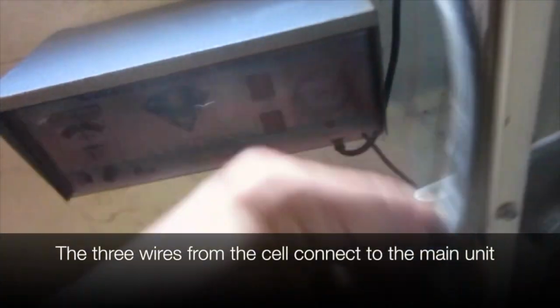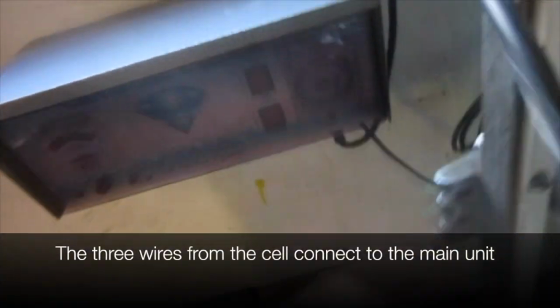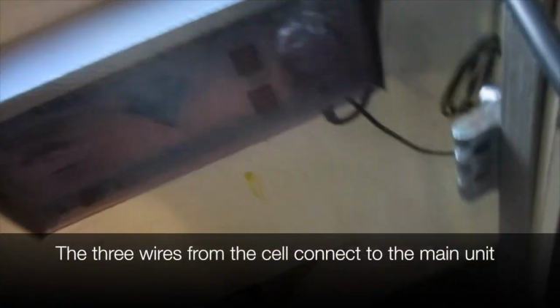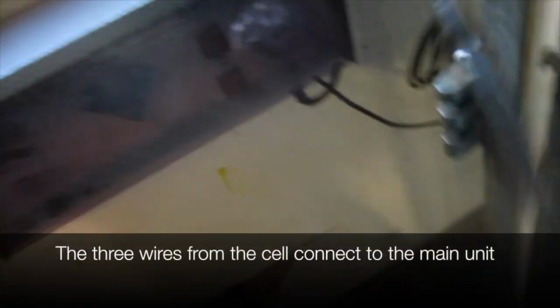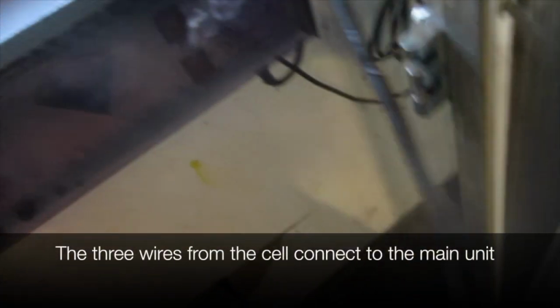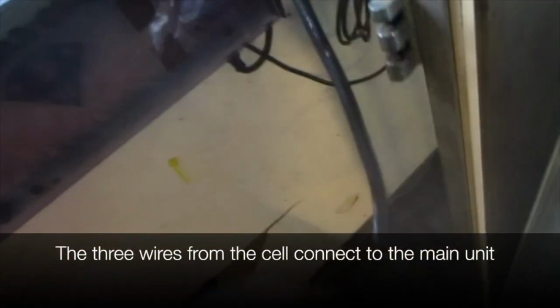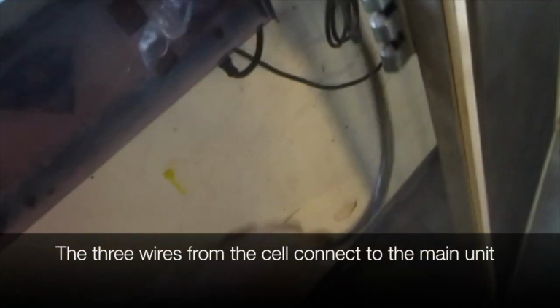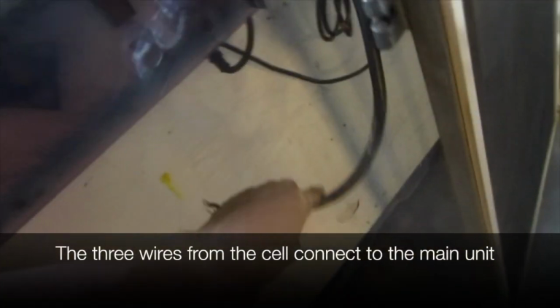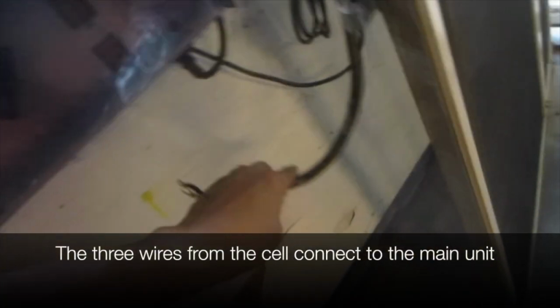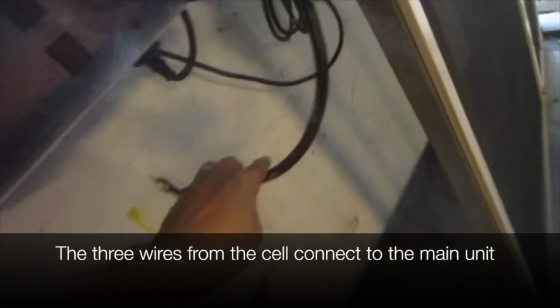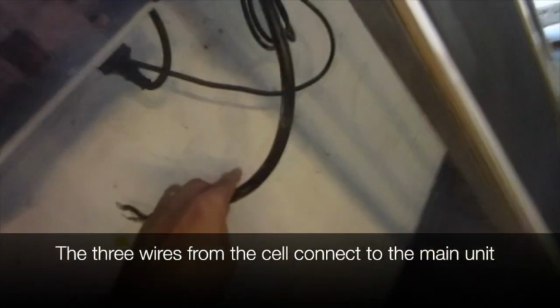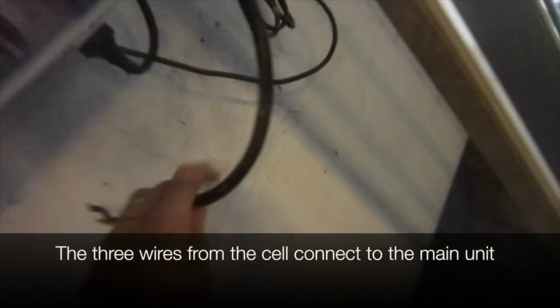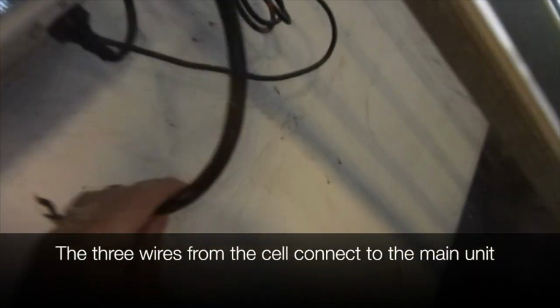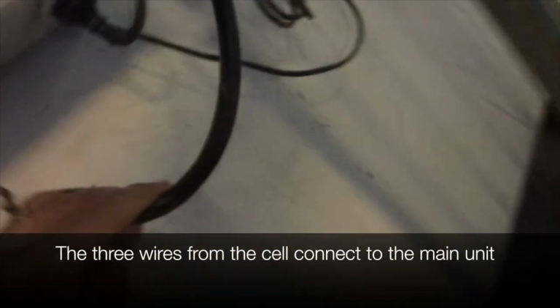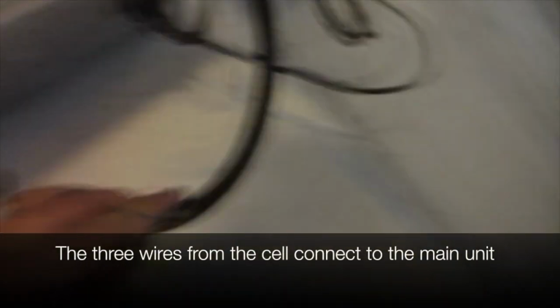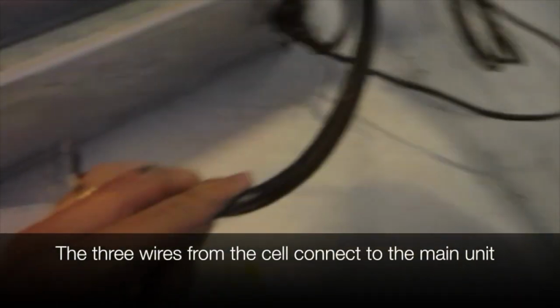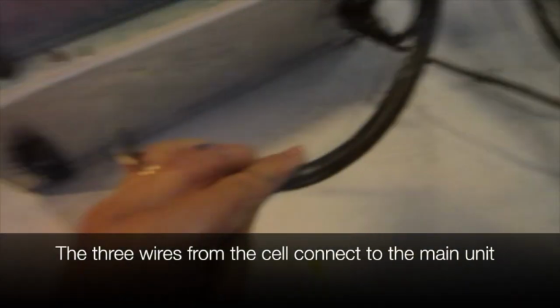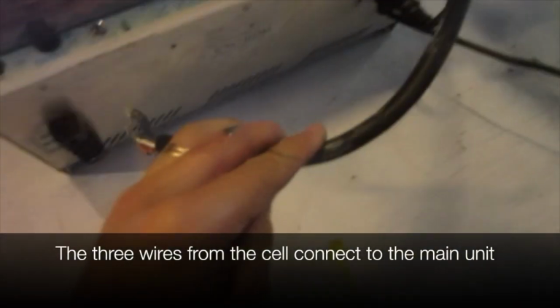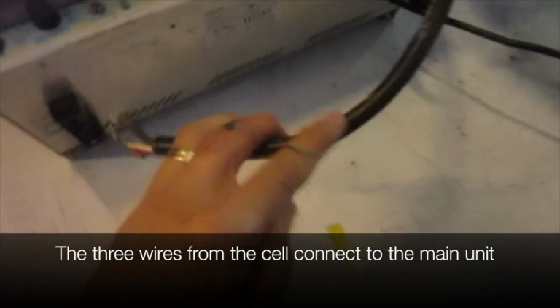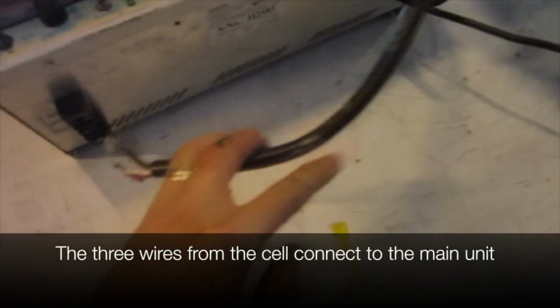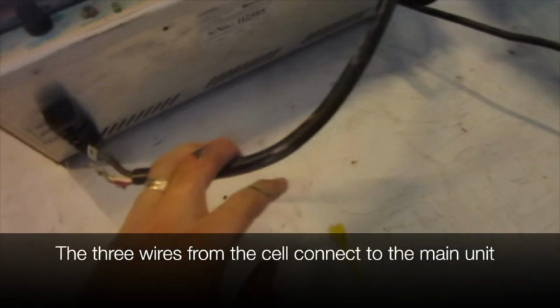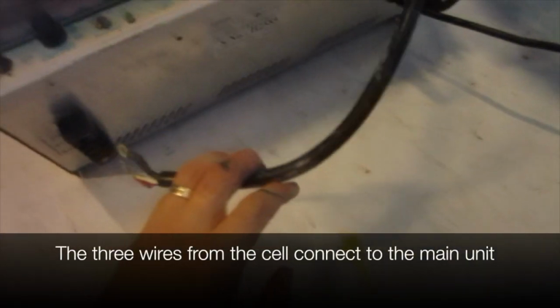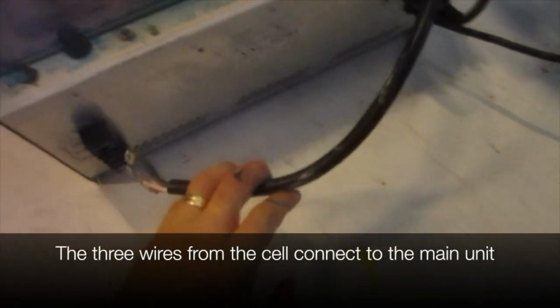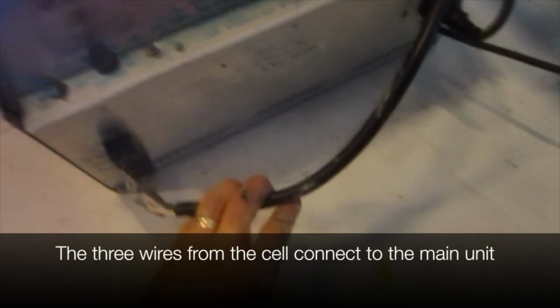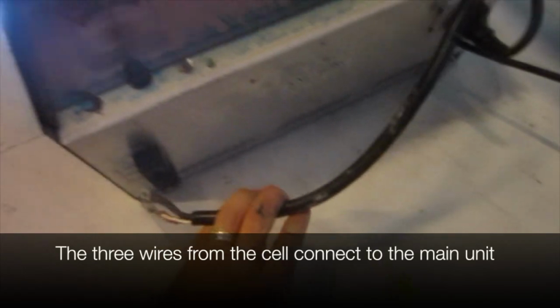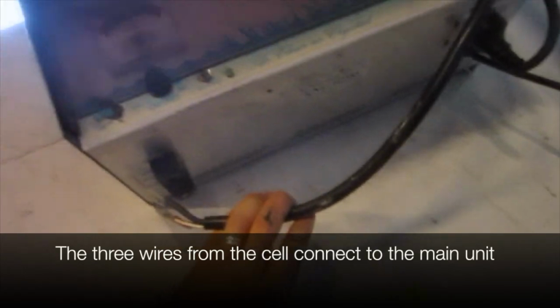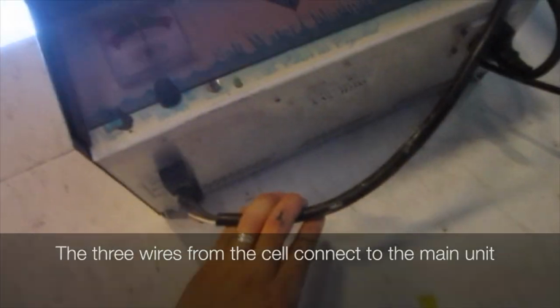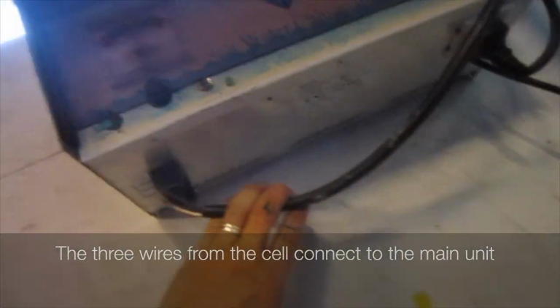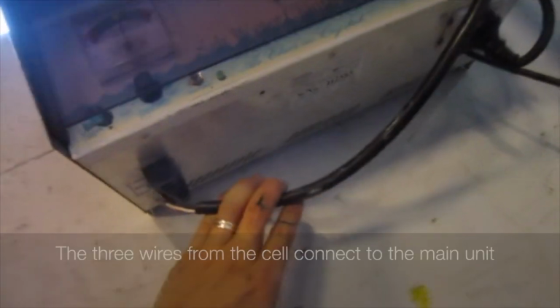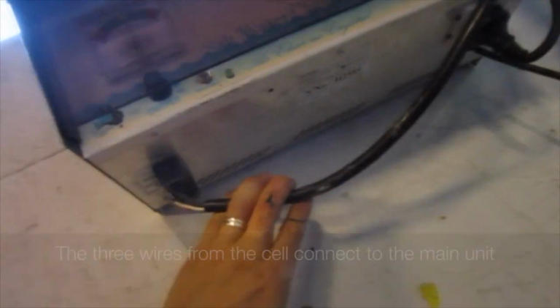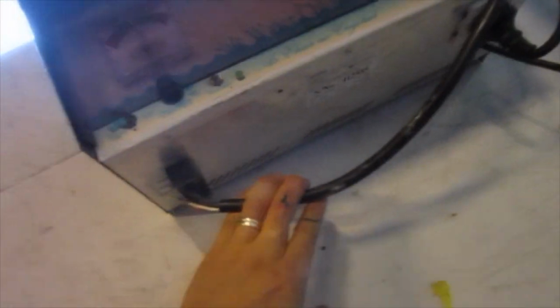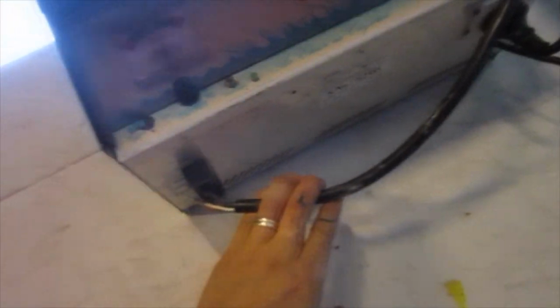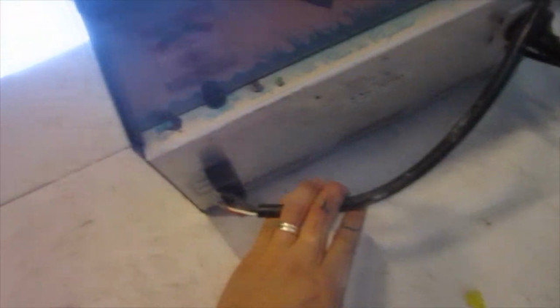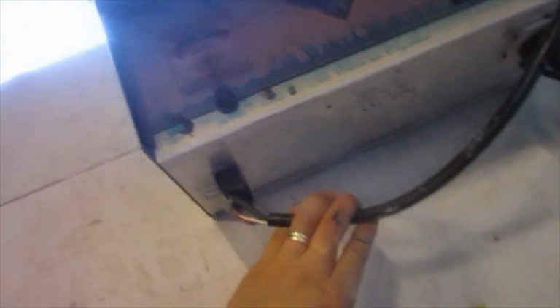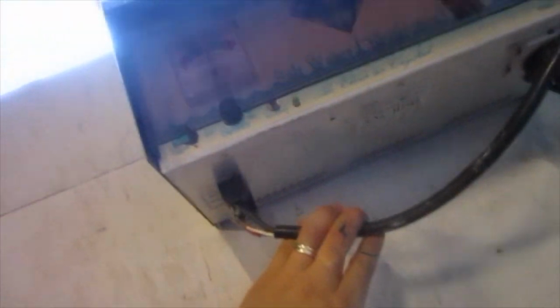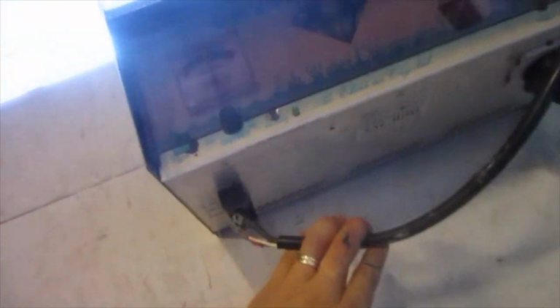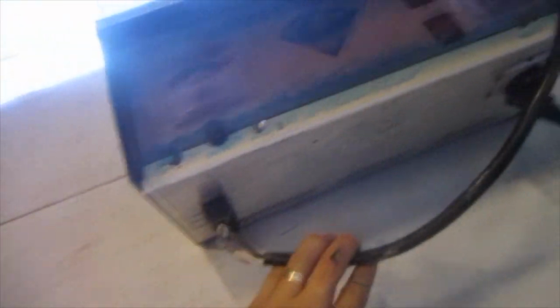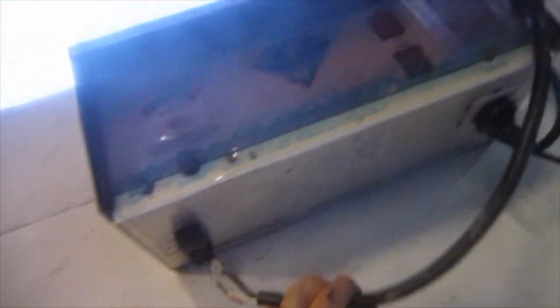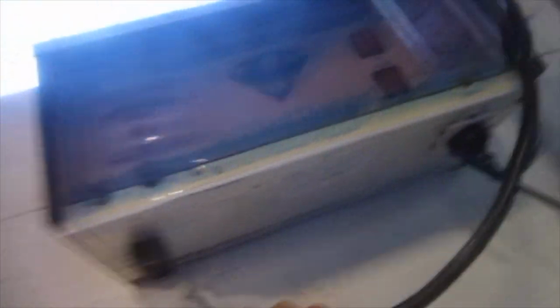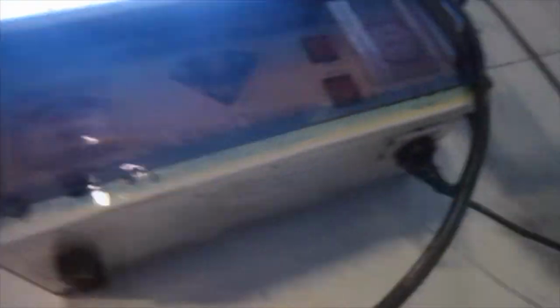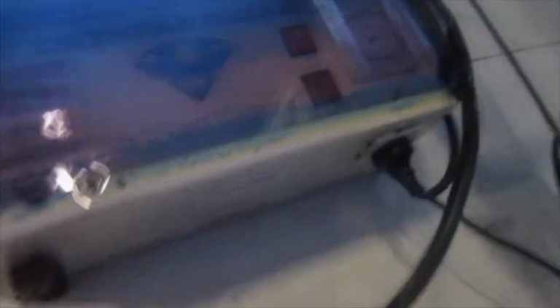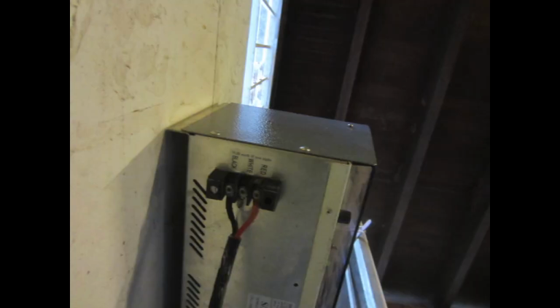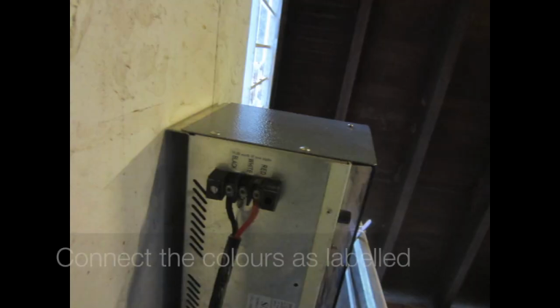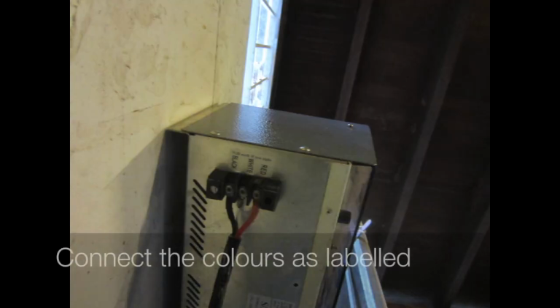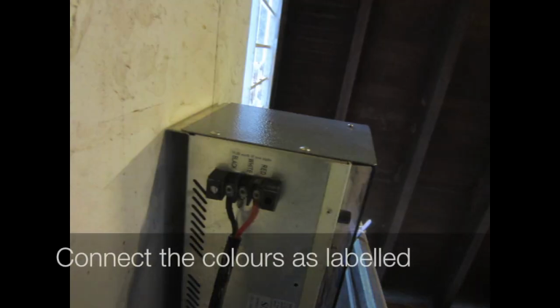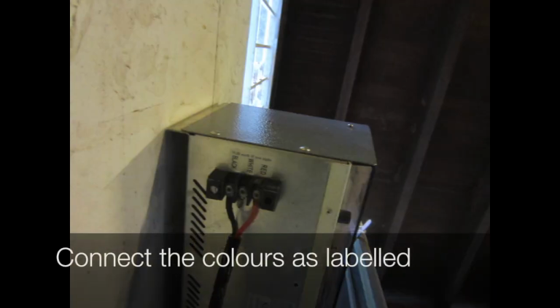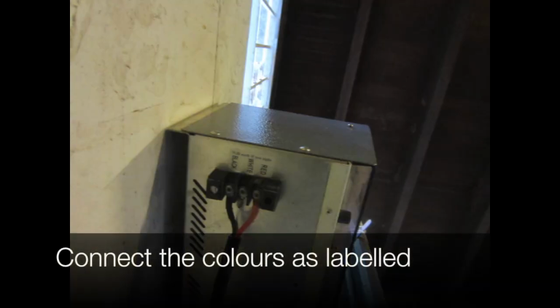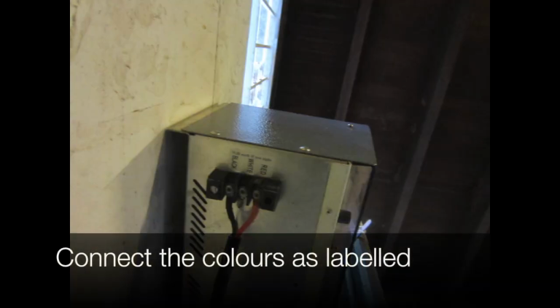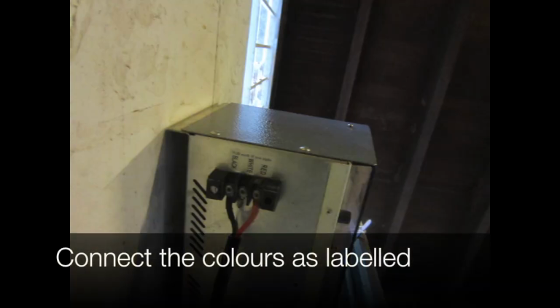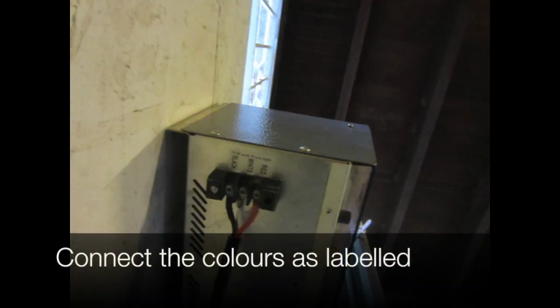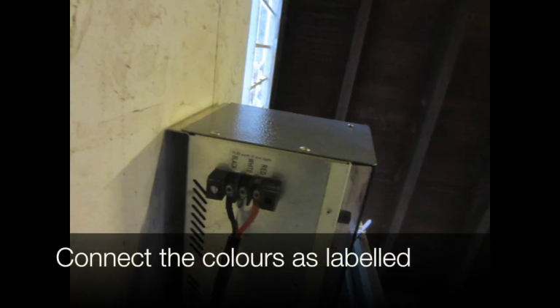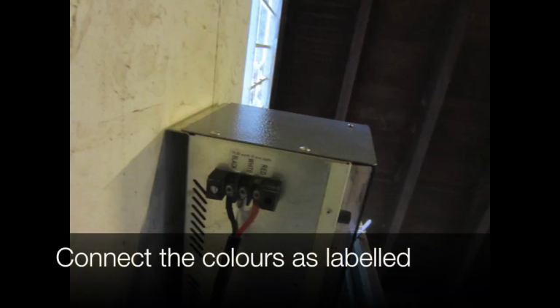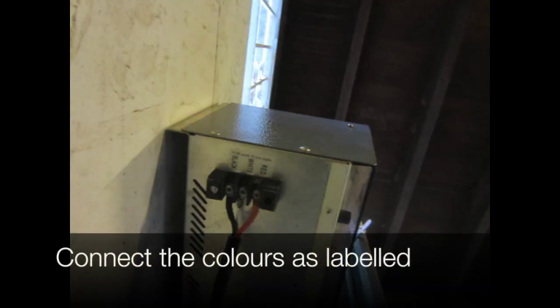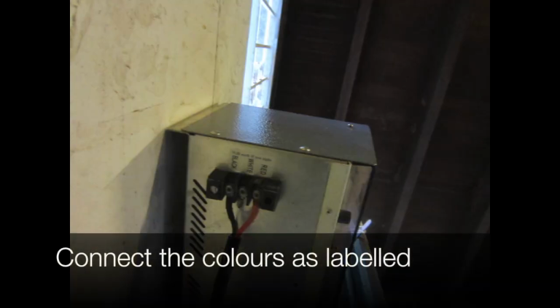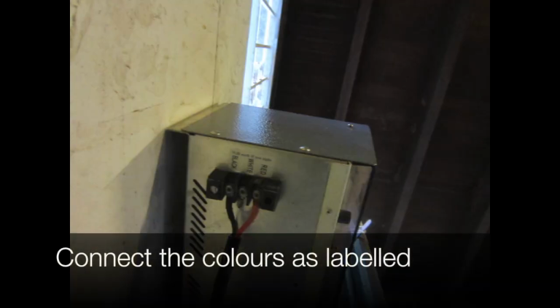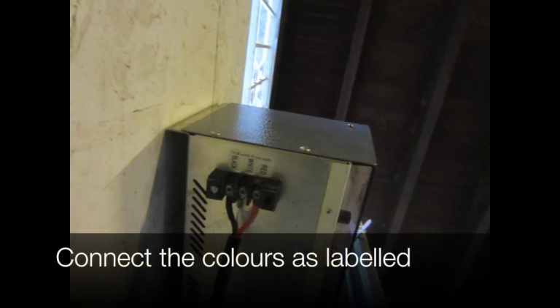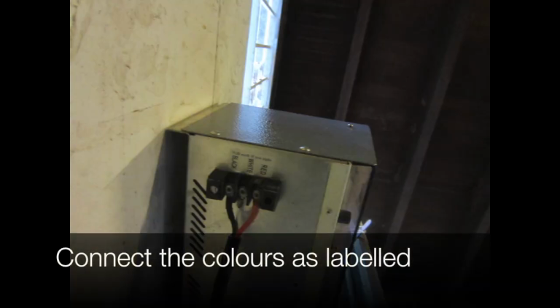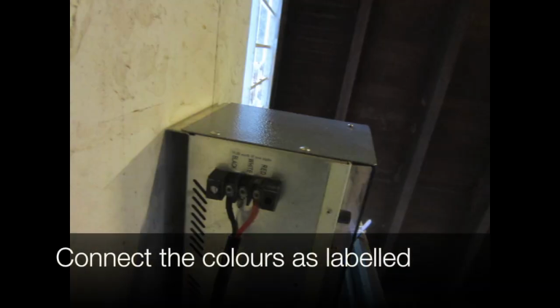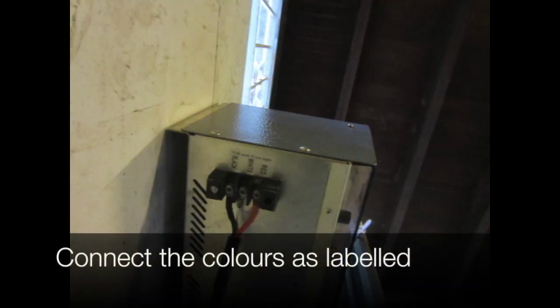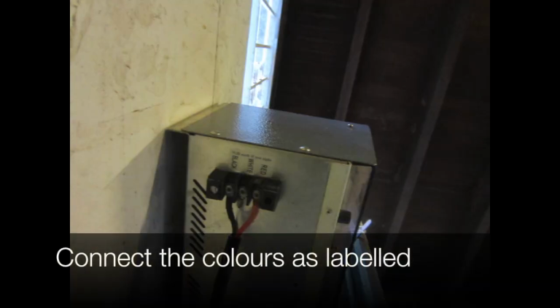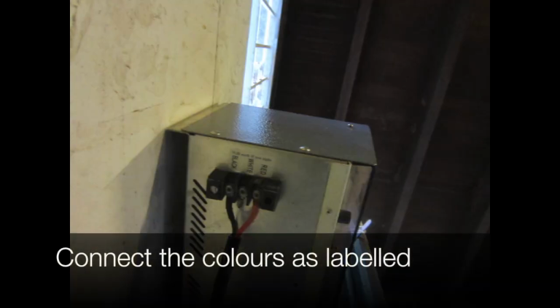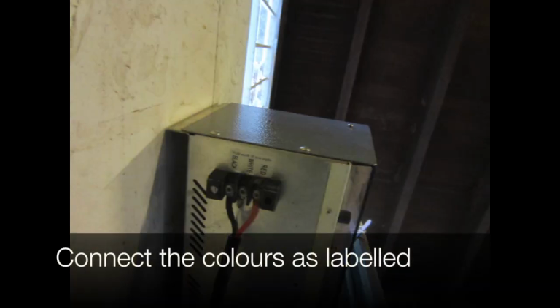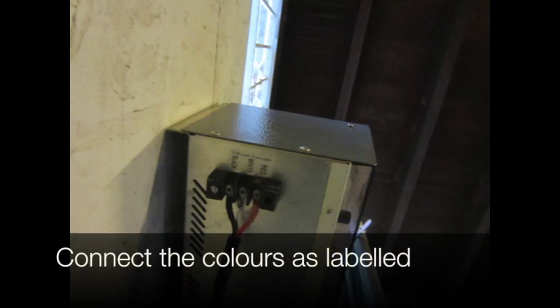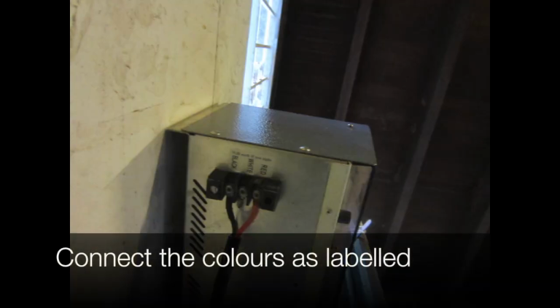The three wires from the cell connect to the main unit. We connect the colours as labelled.